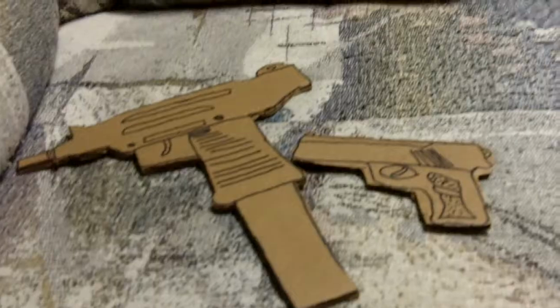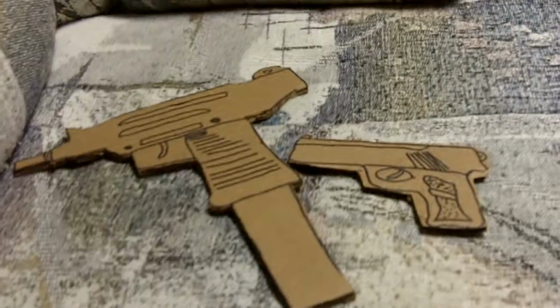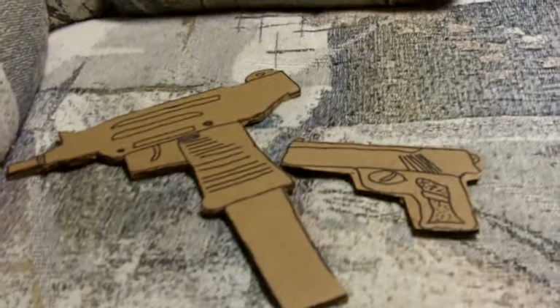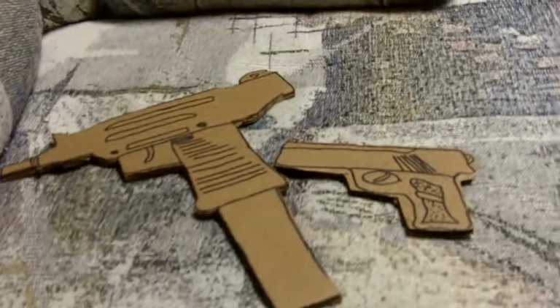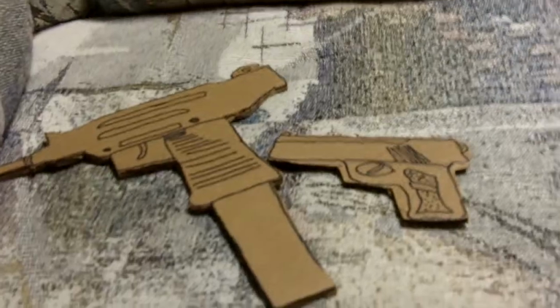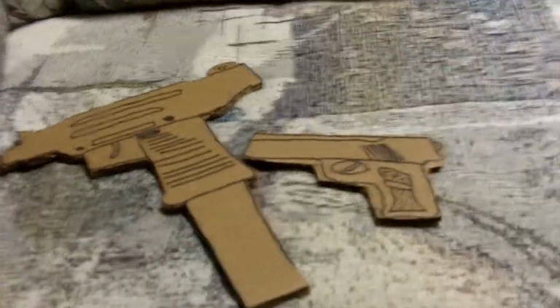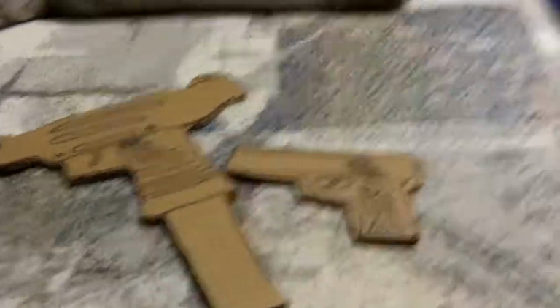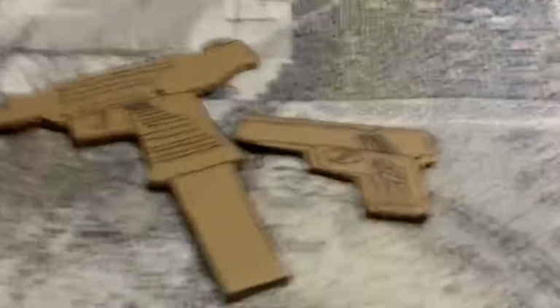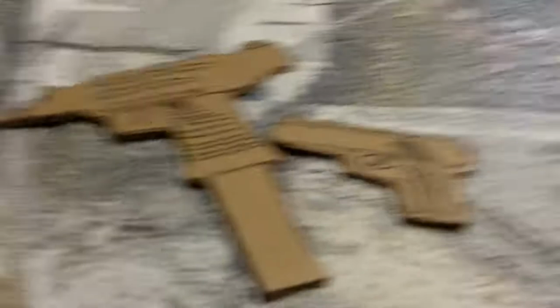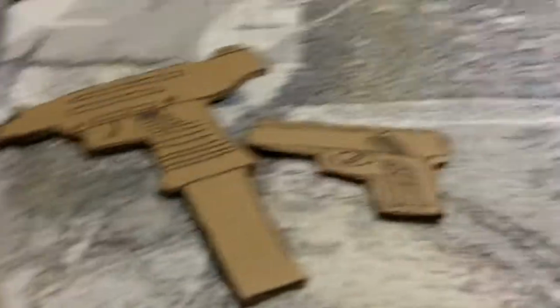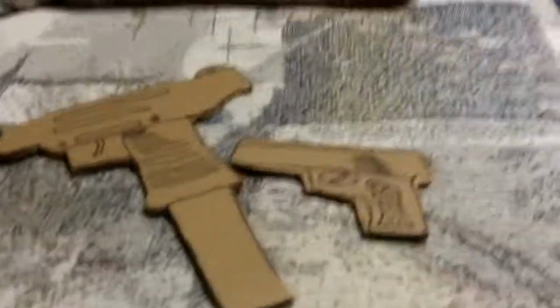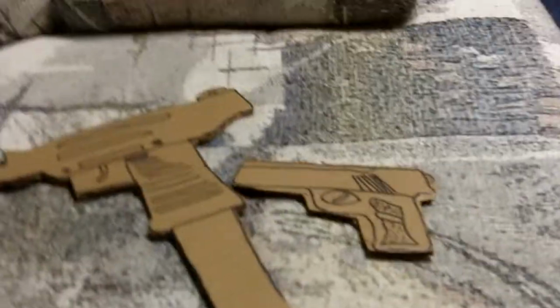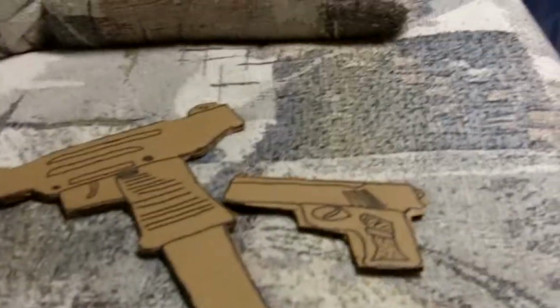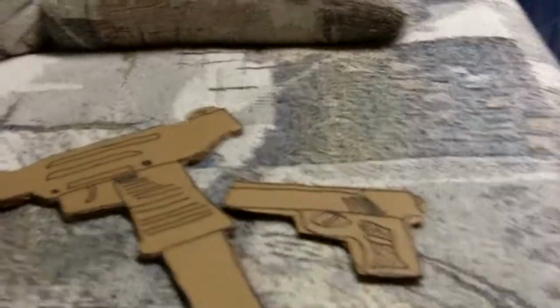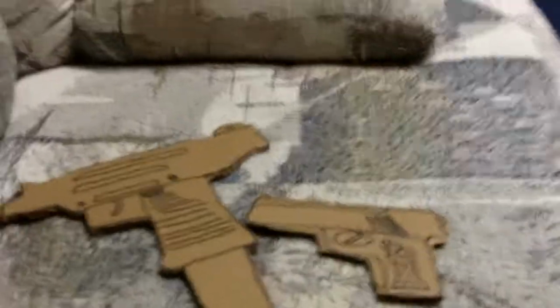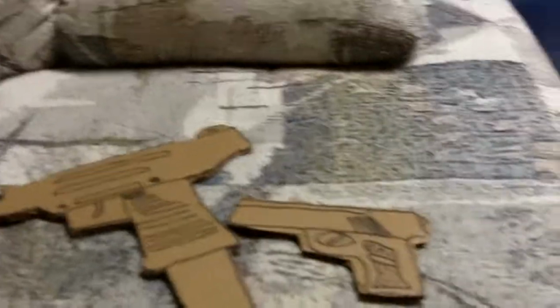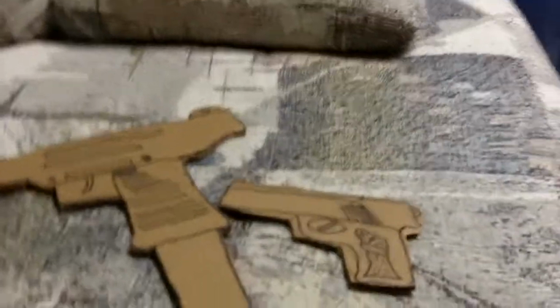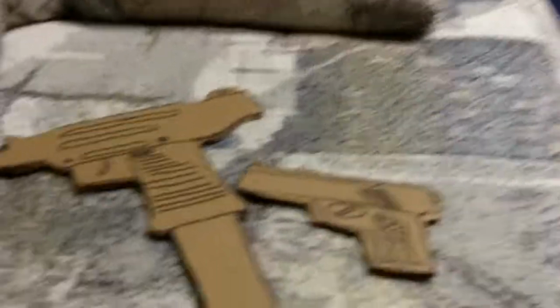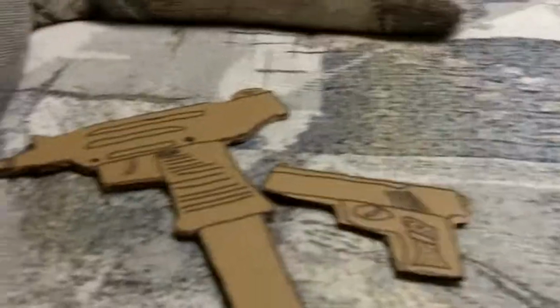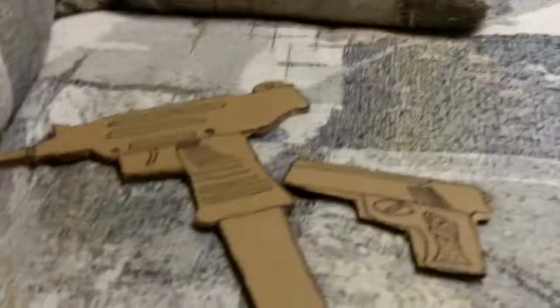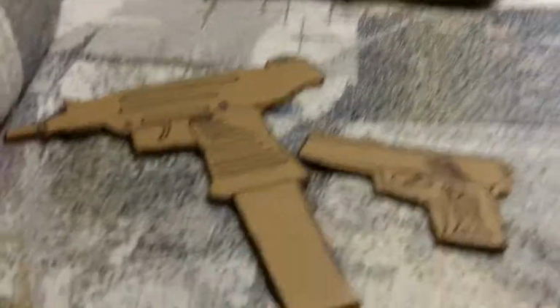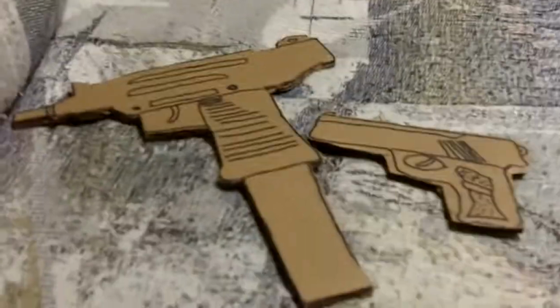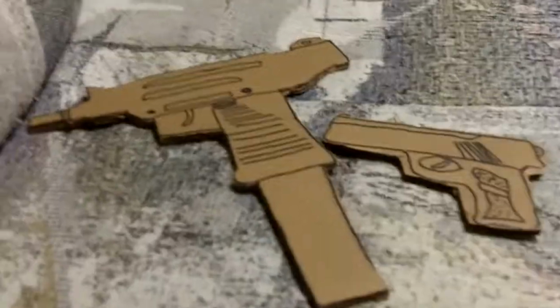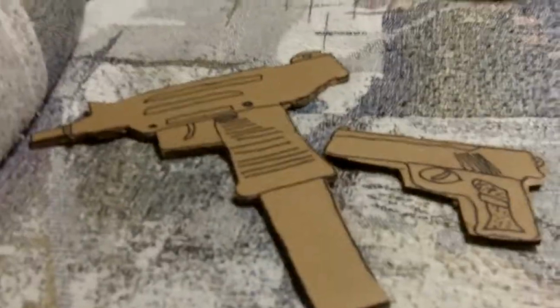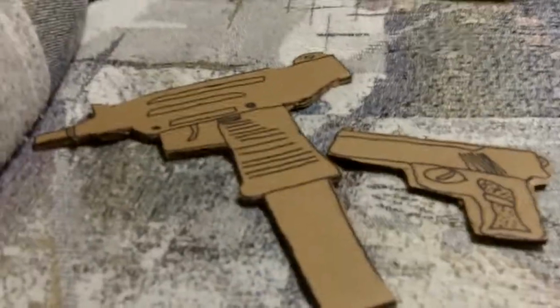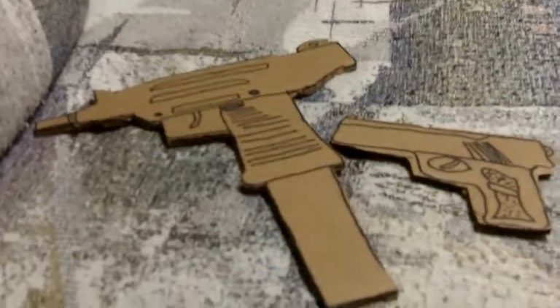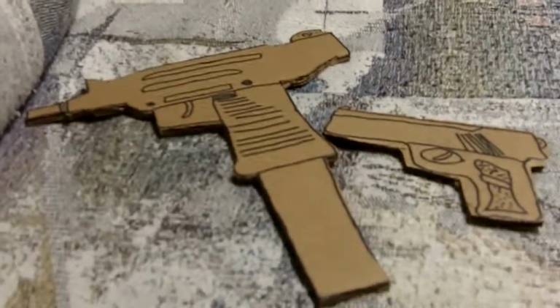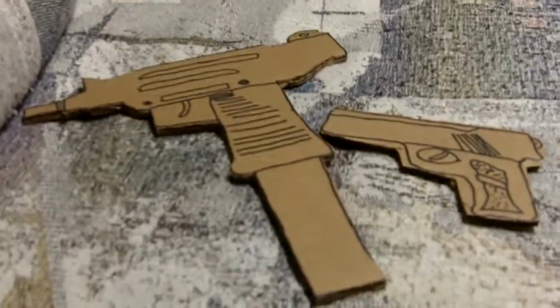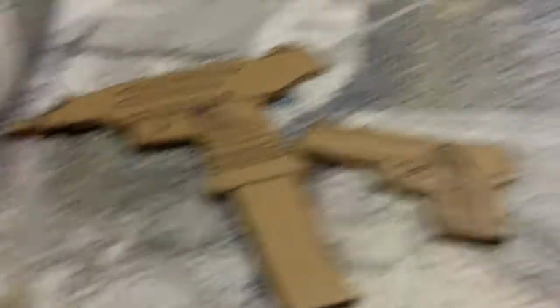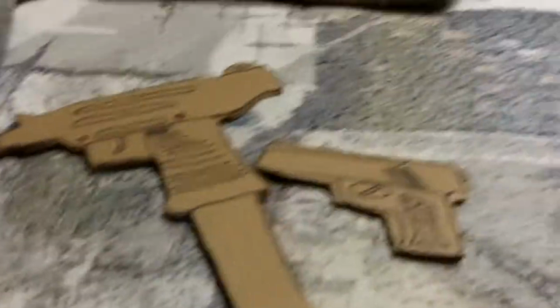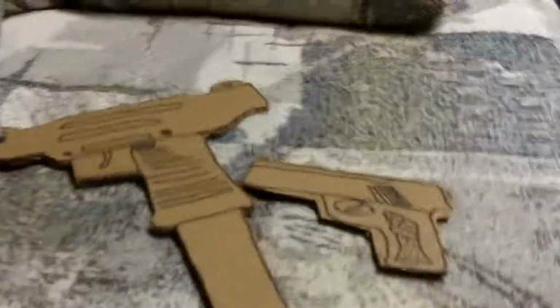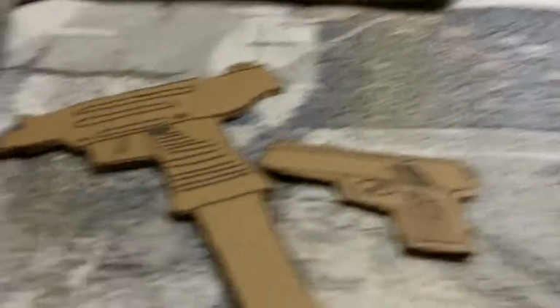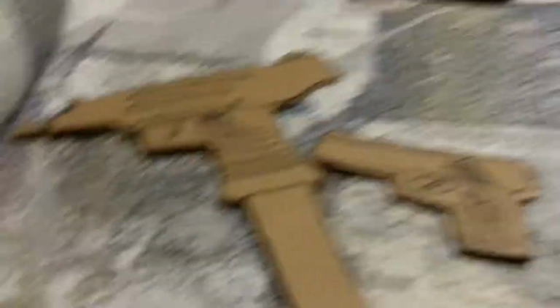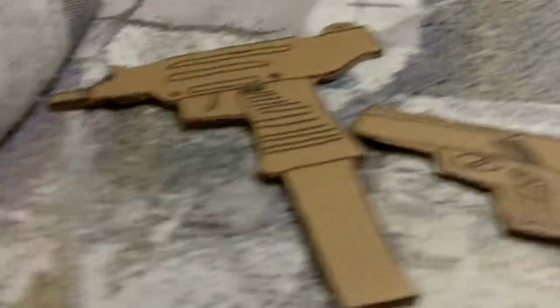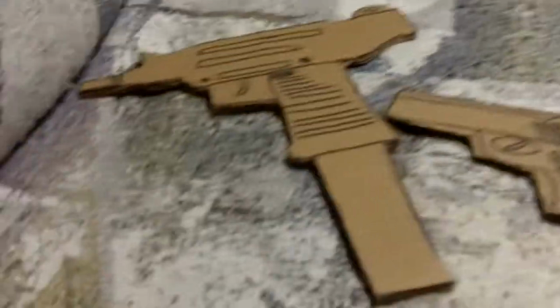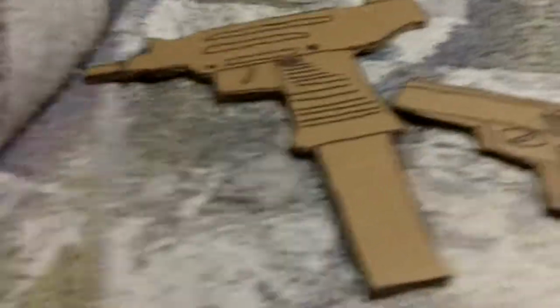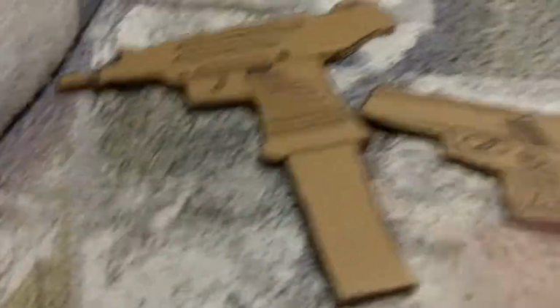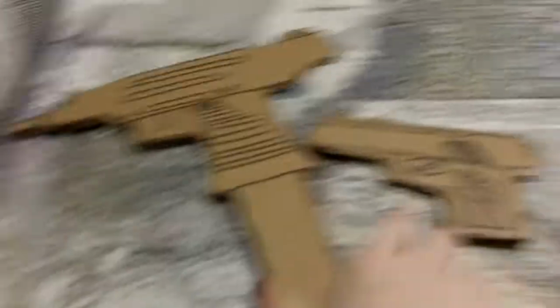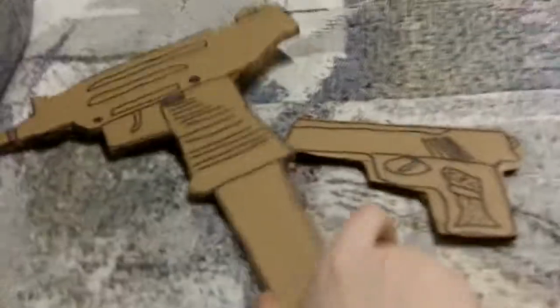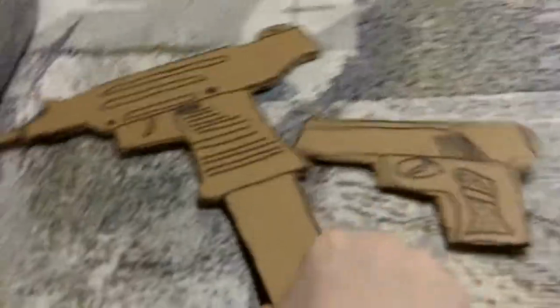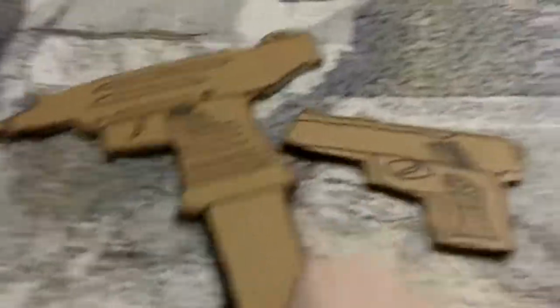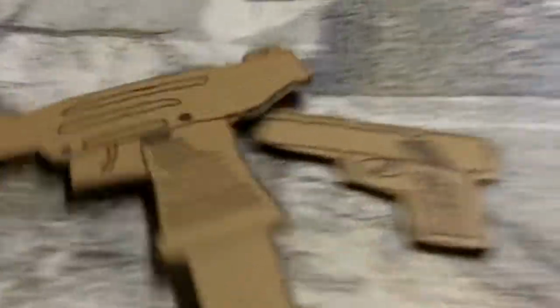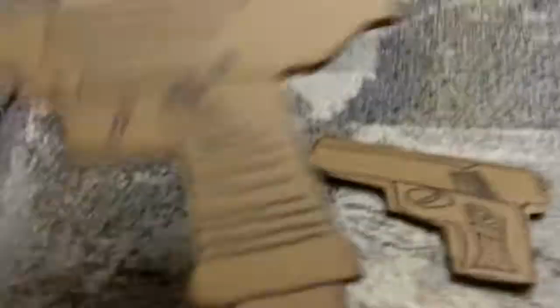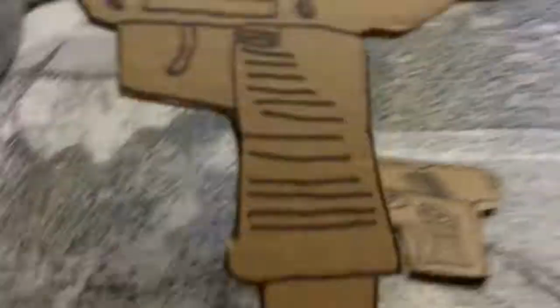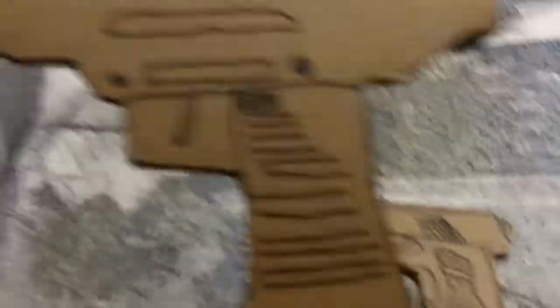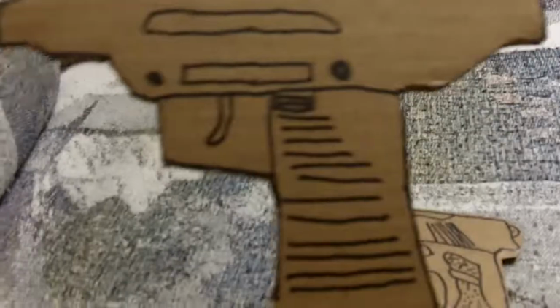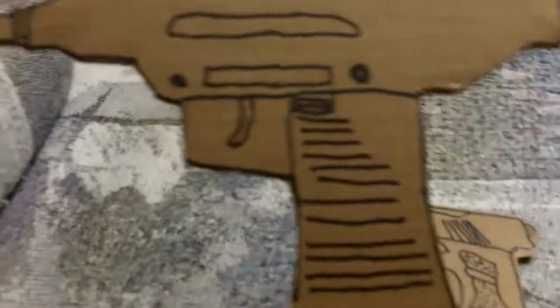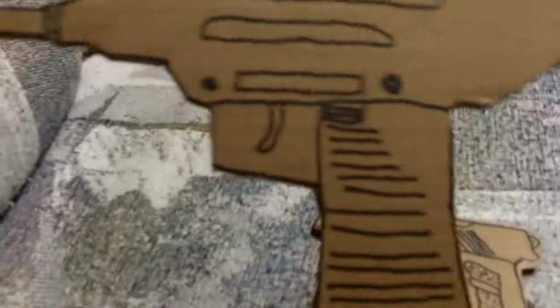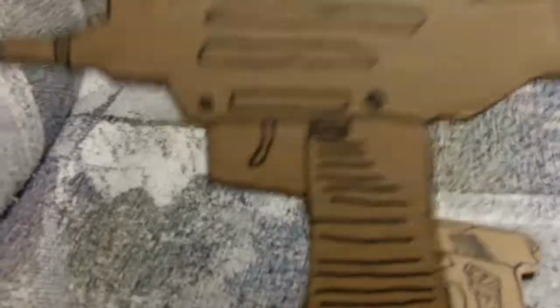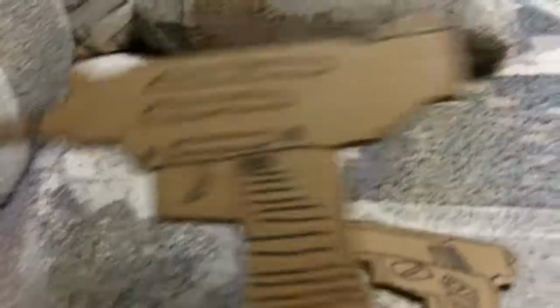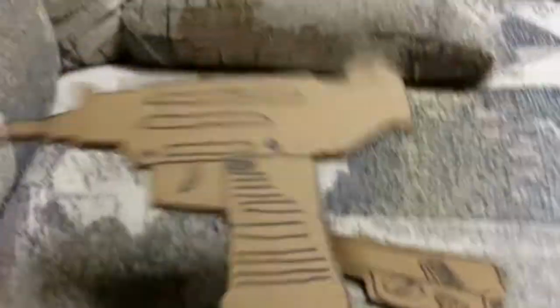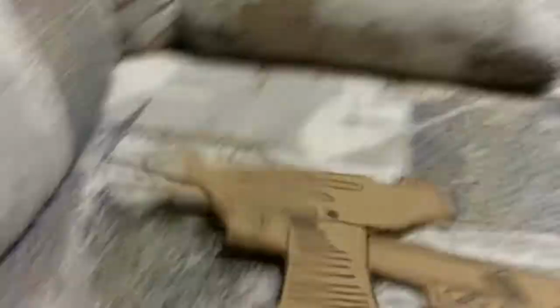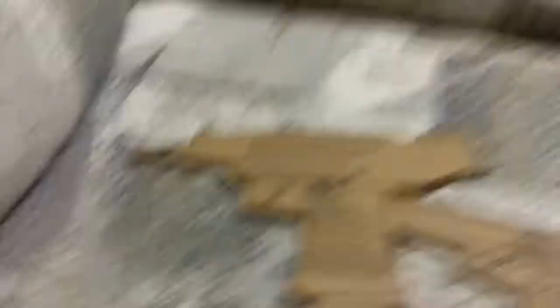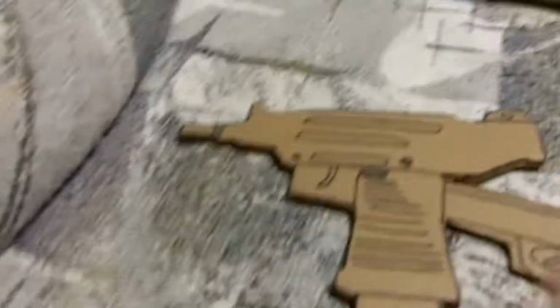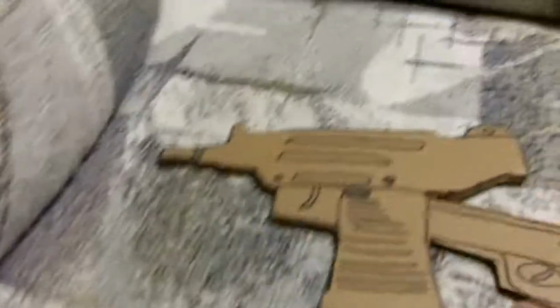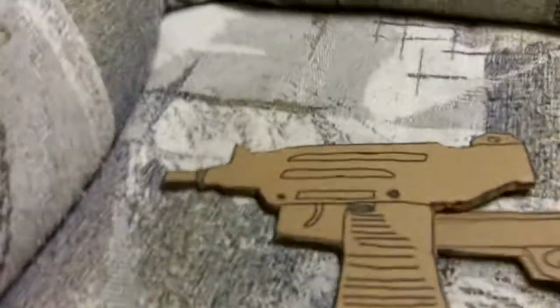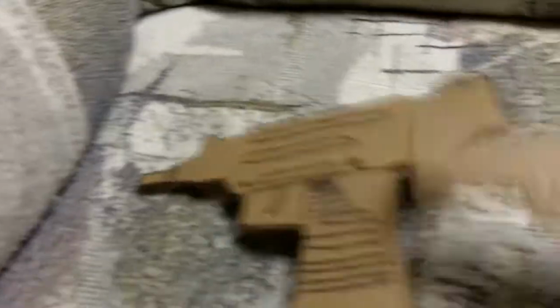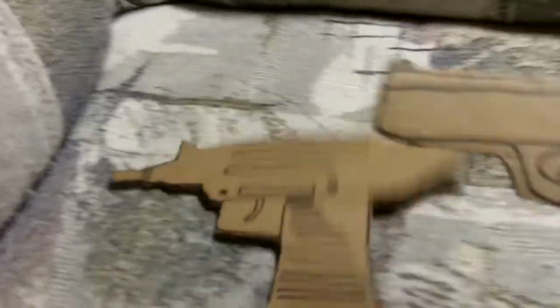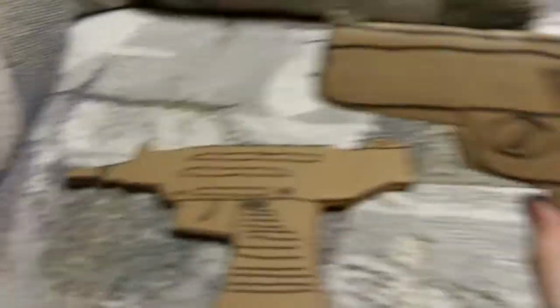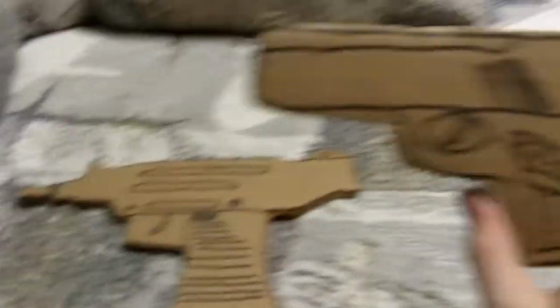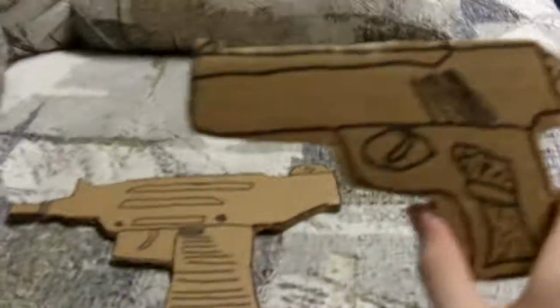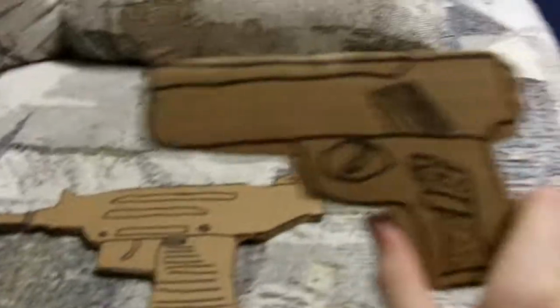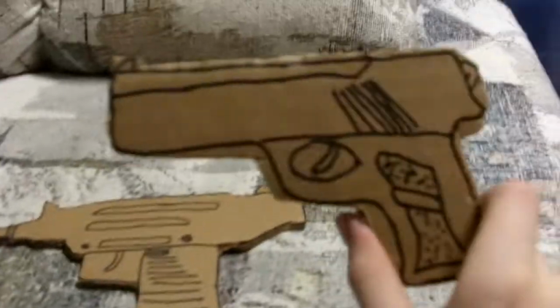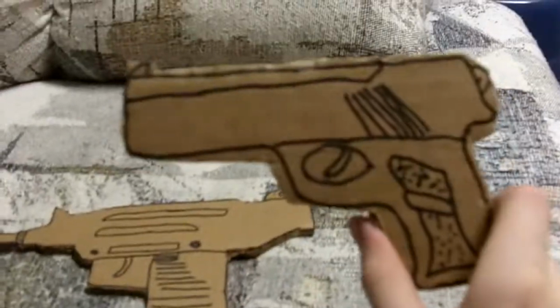Hello everybody, it's TSM Today here, and I'm showing you my new cardboard guns. Yay!